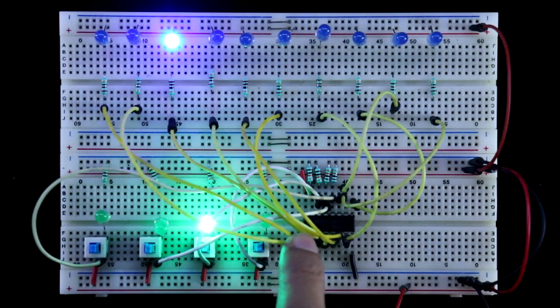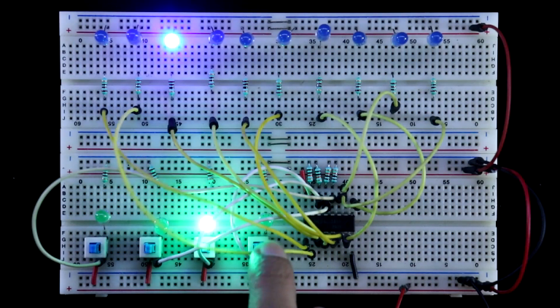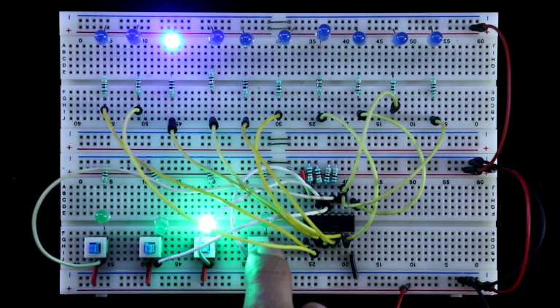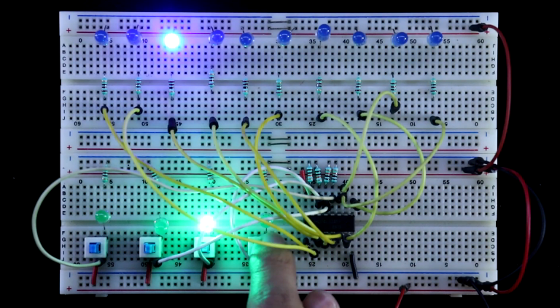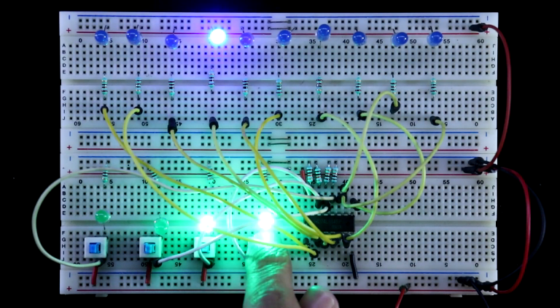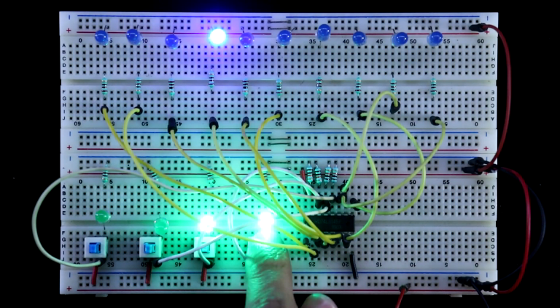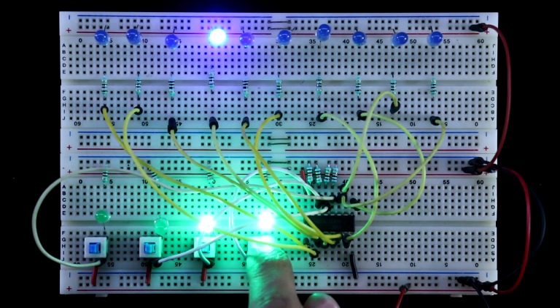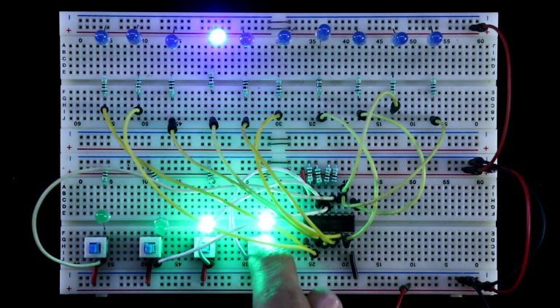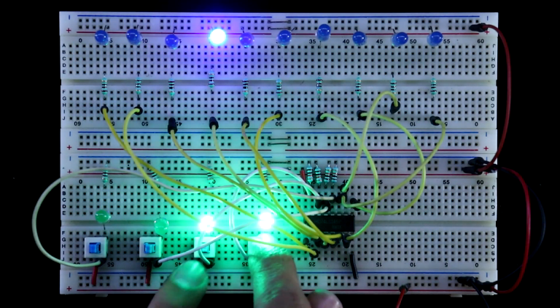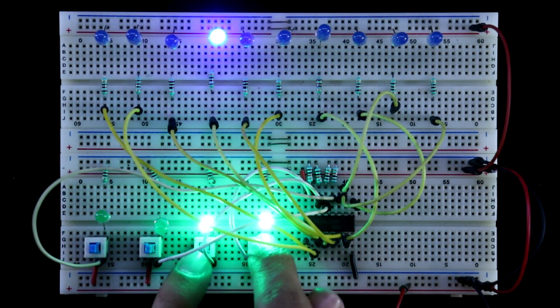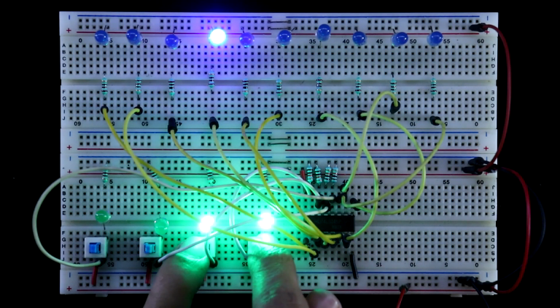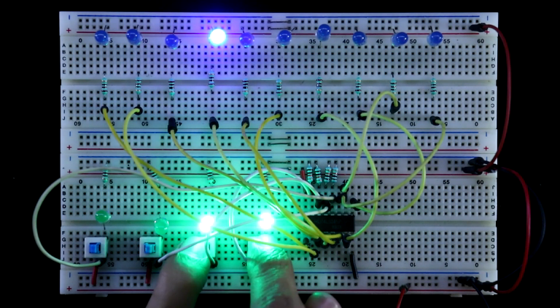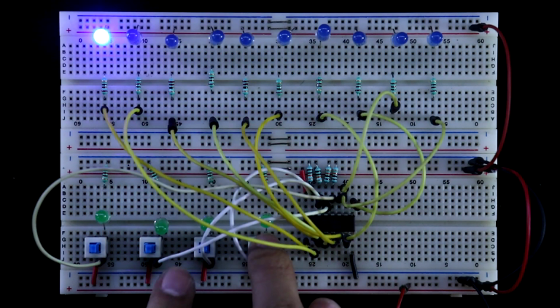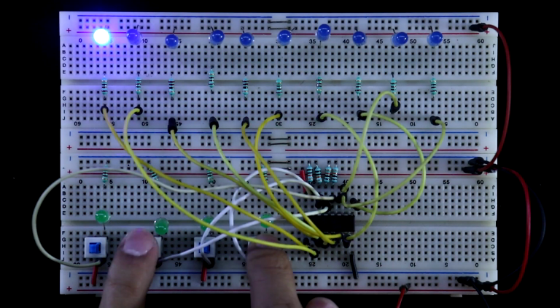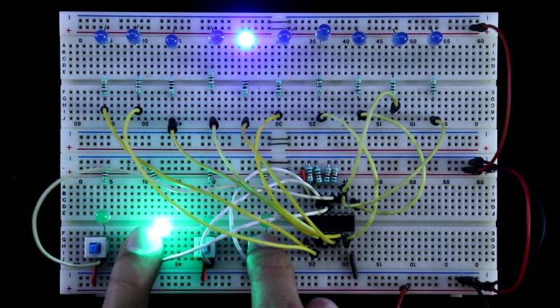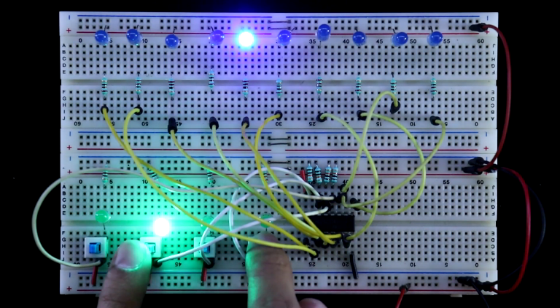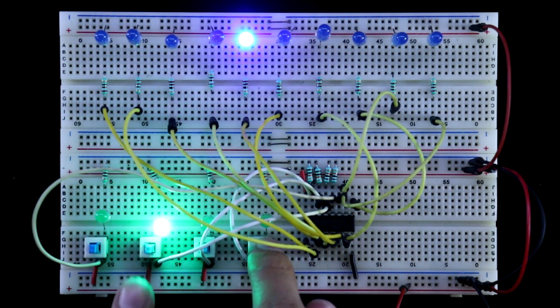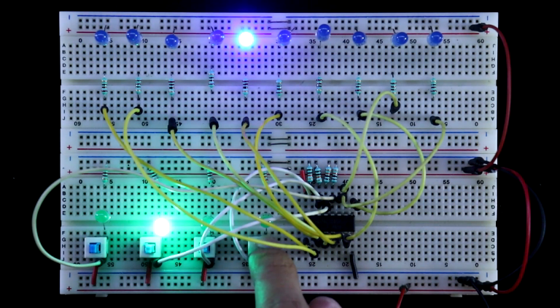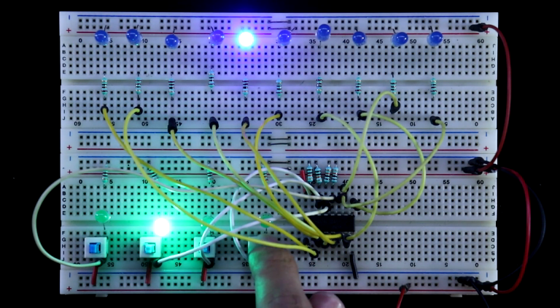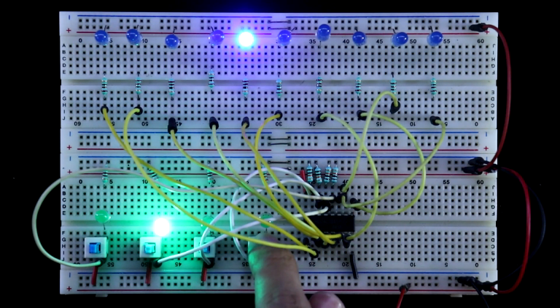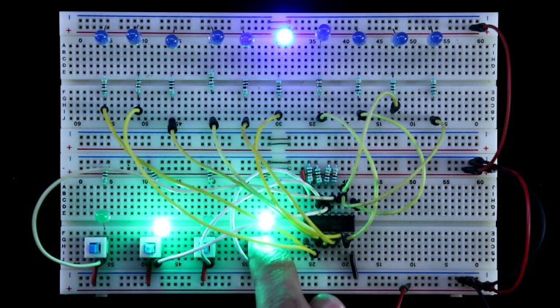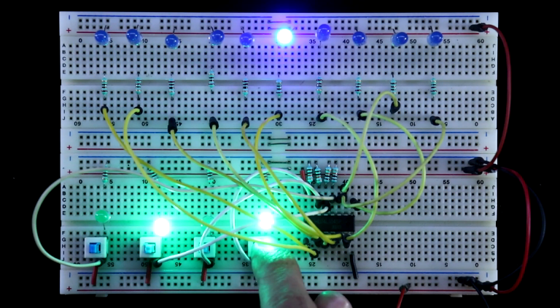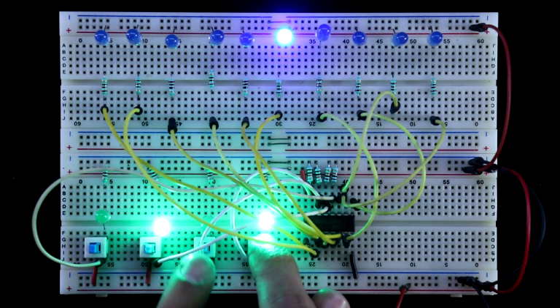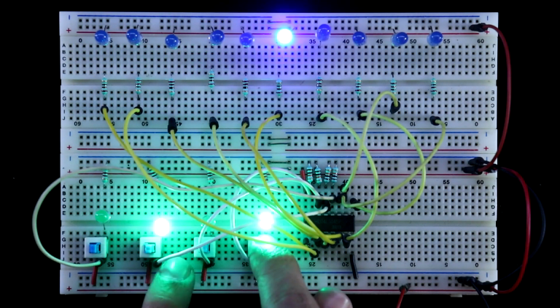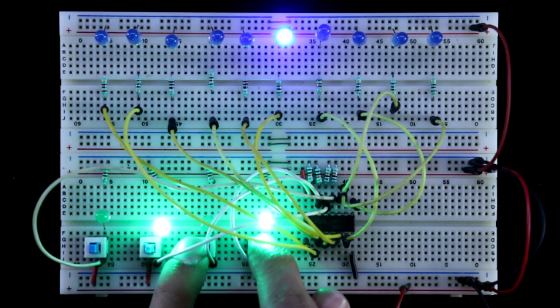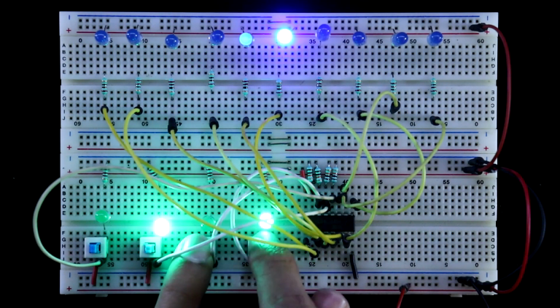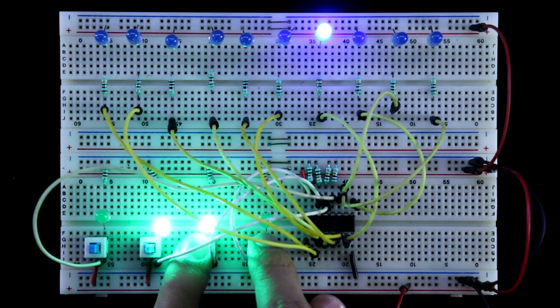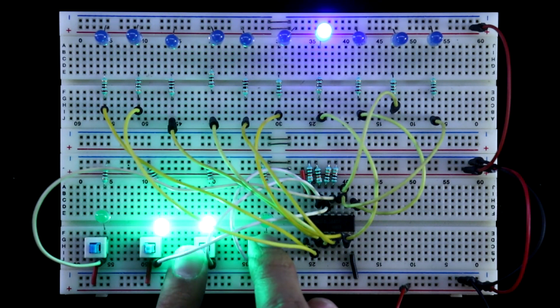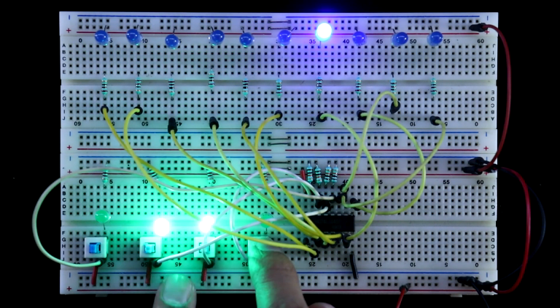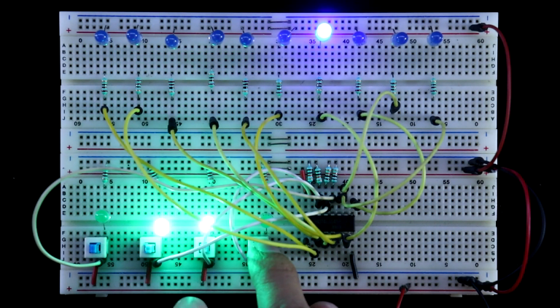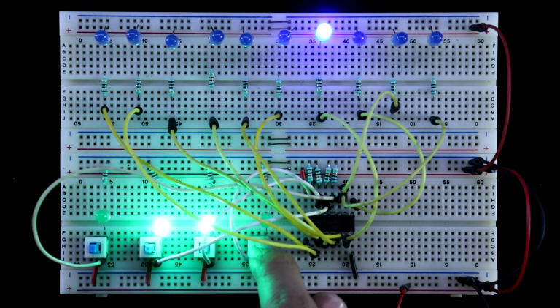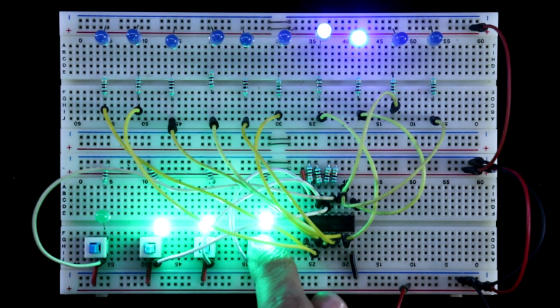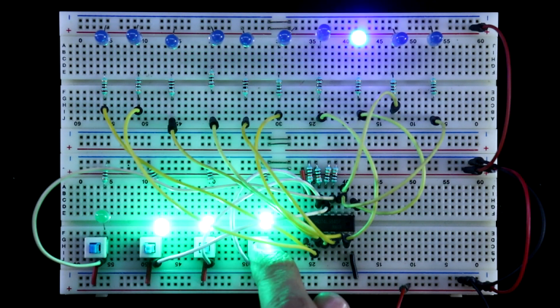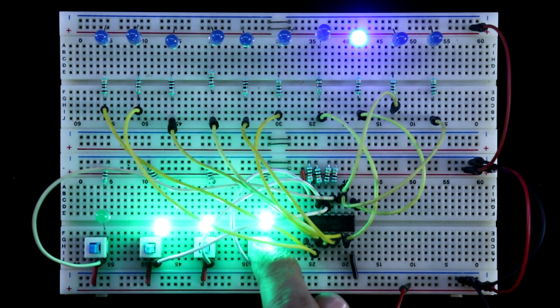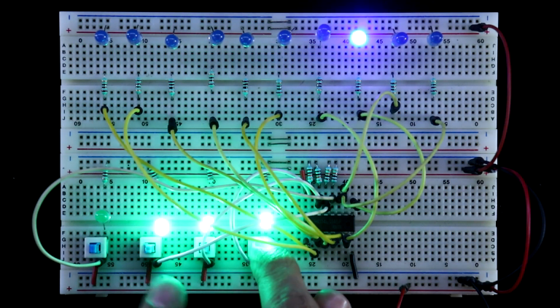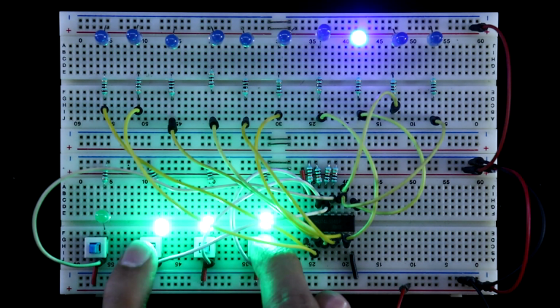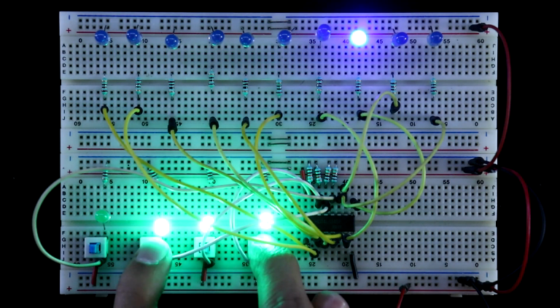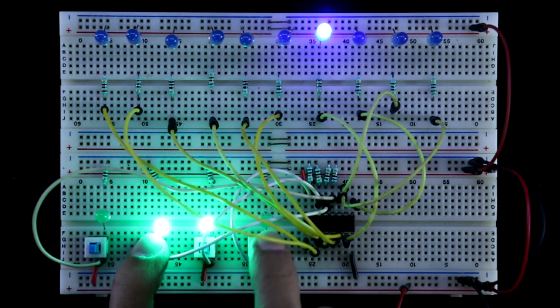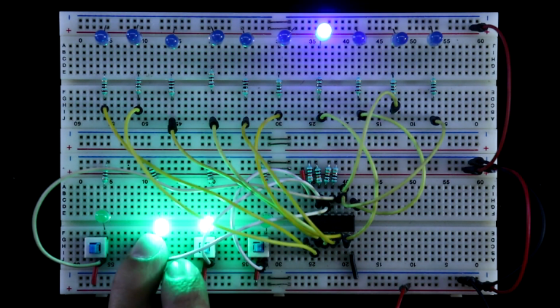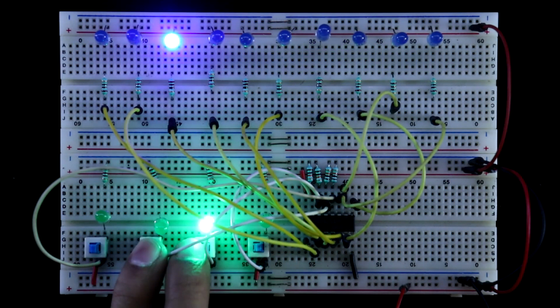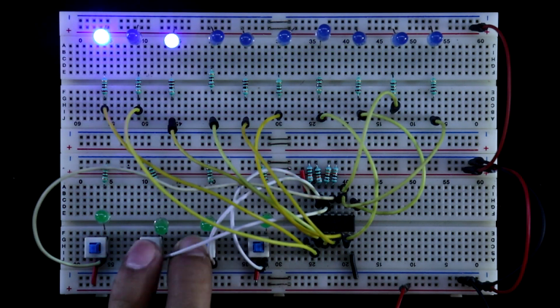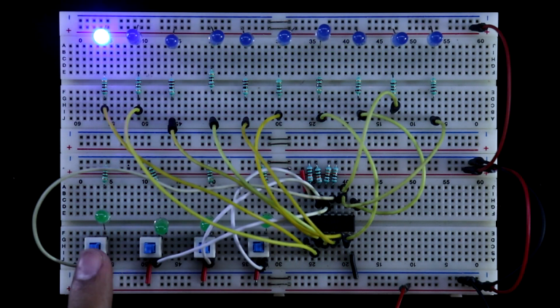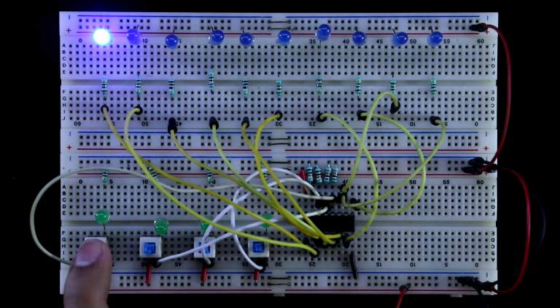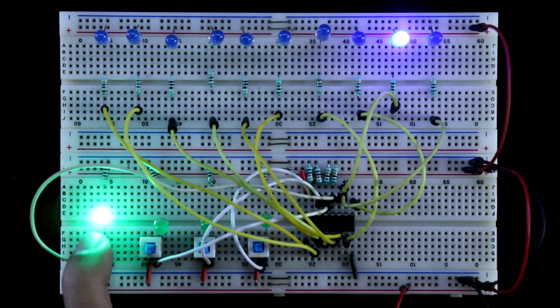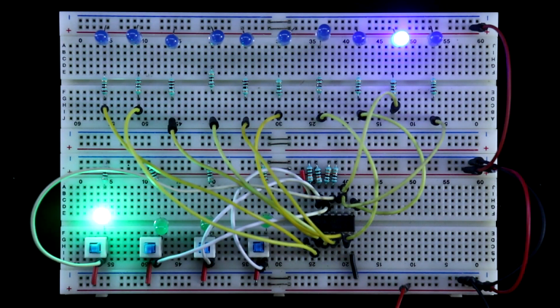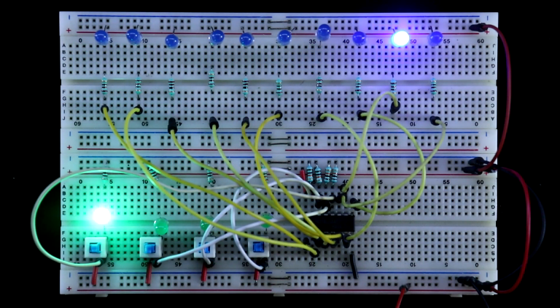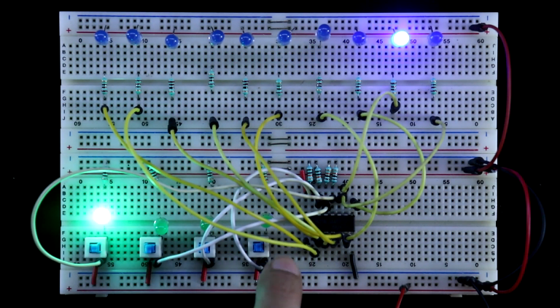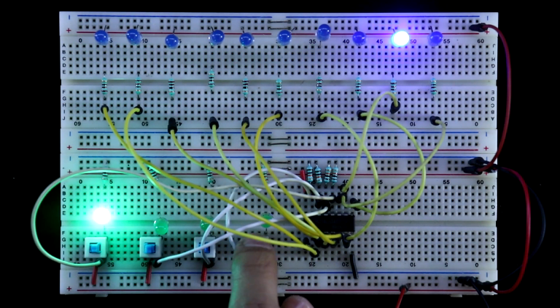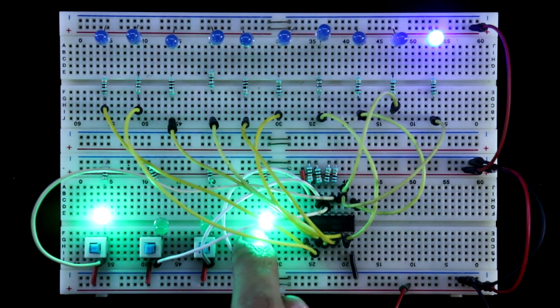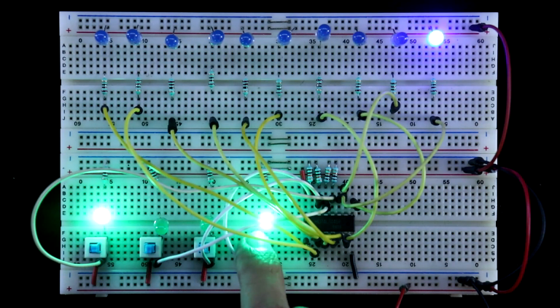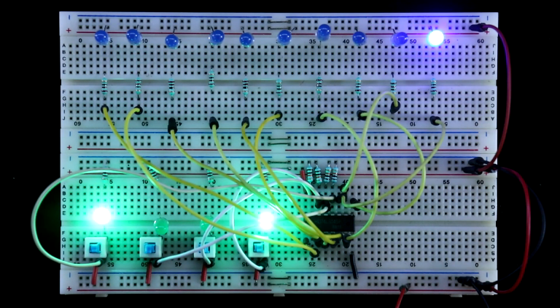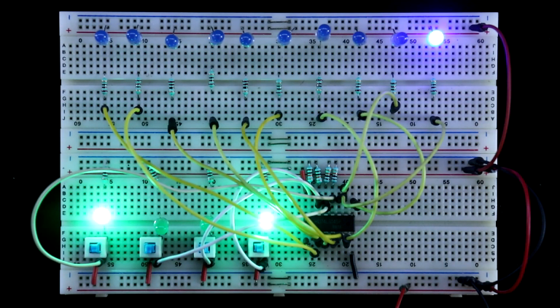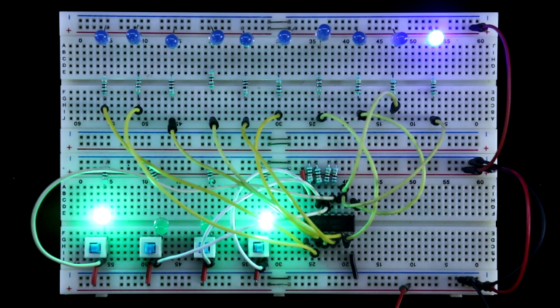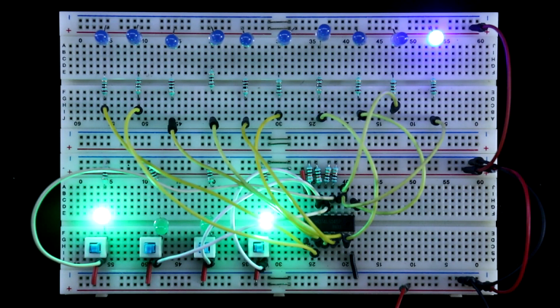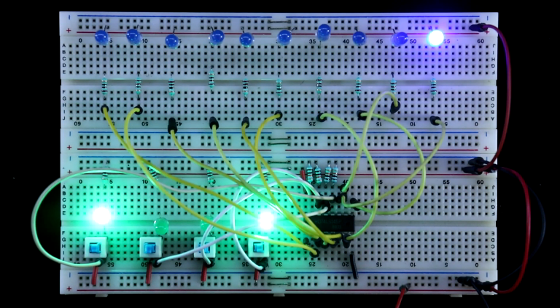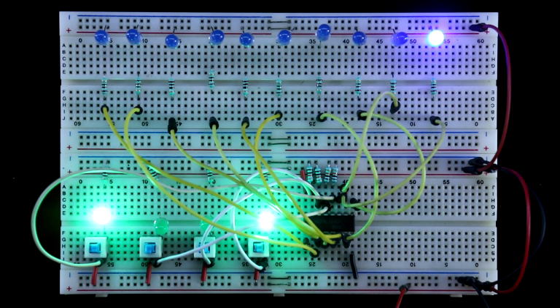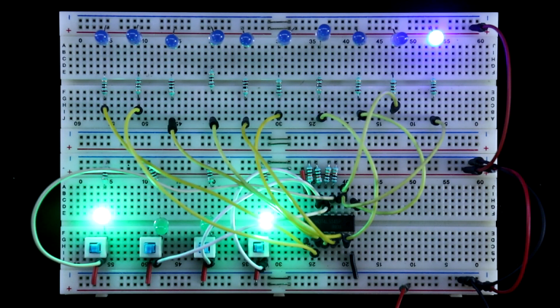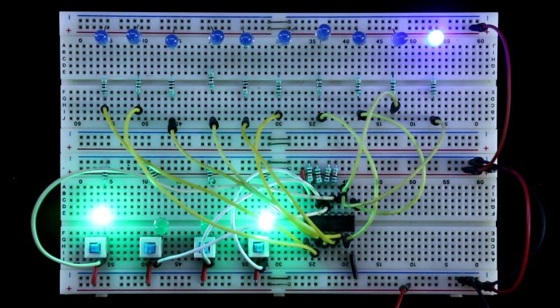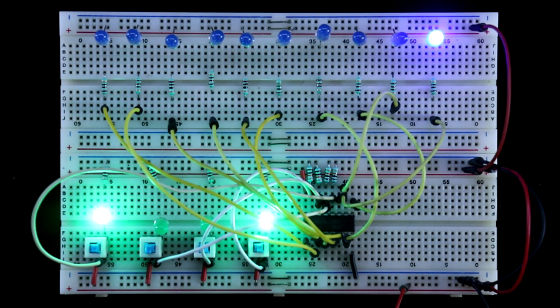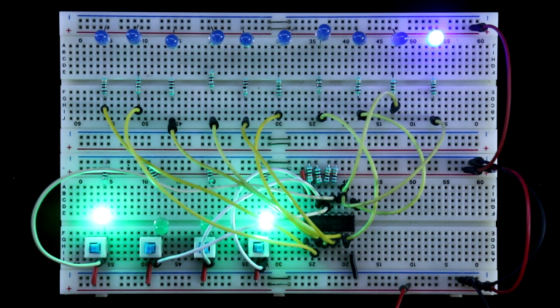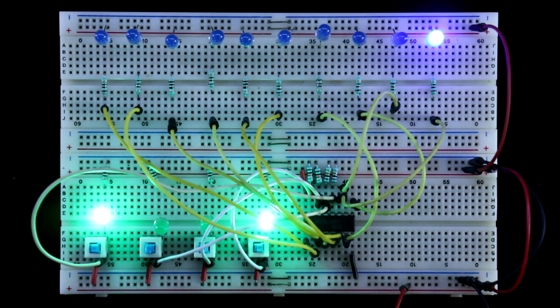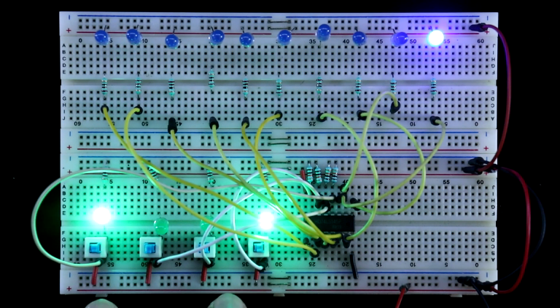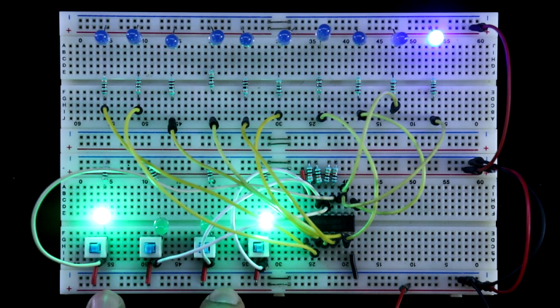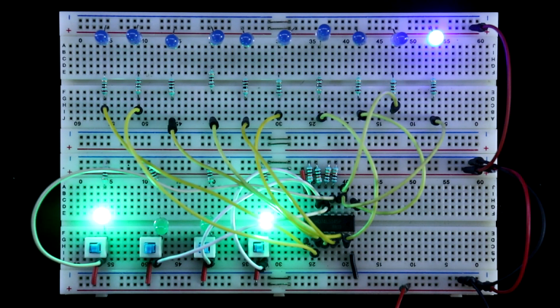Today we are going to see IC74145. It is a BCD to decimal converter.